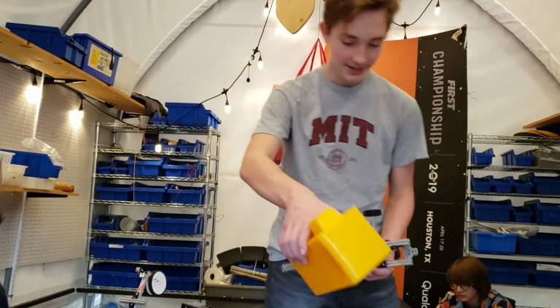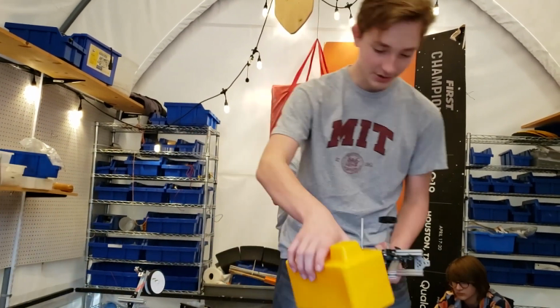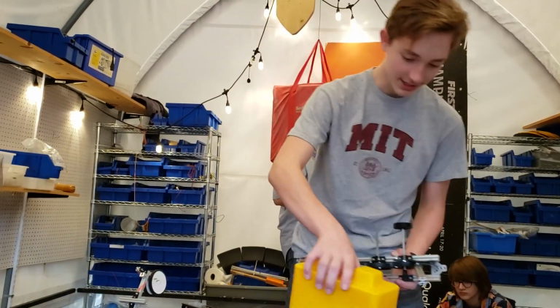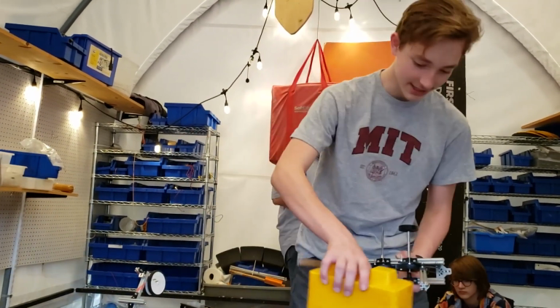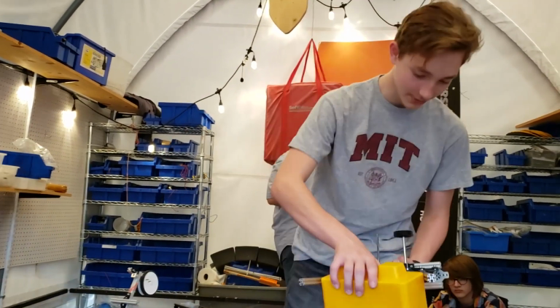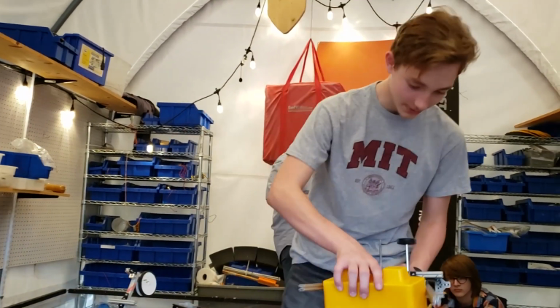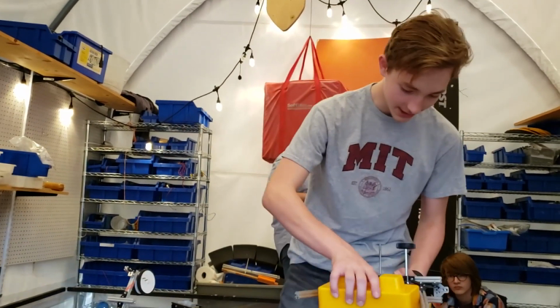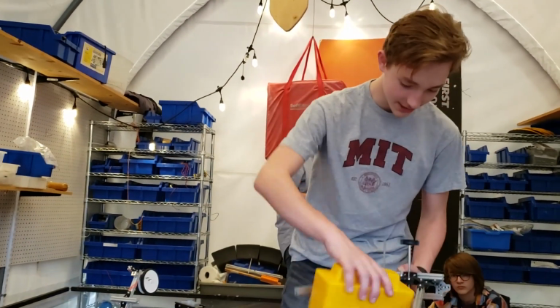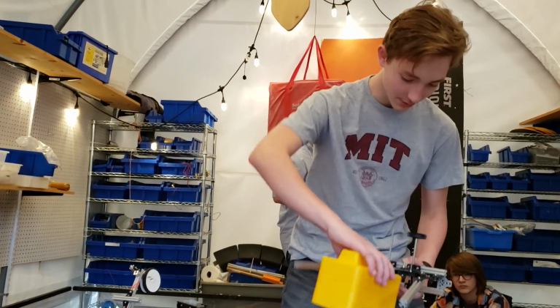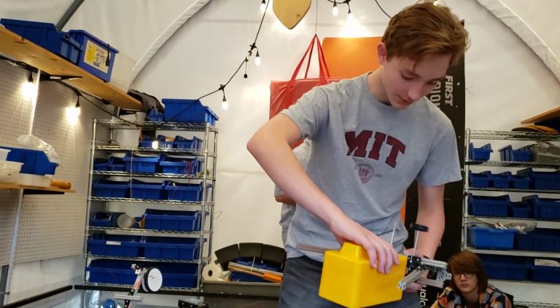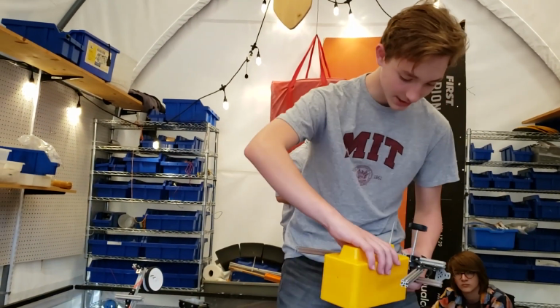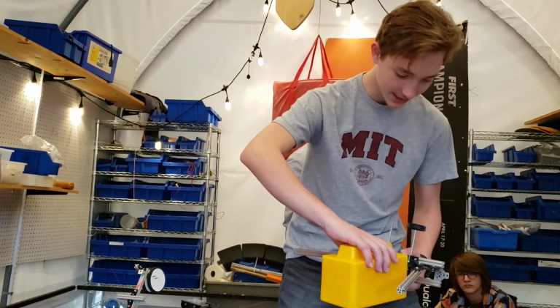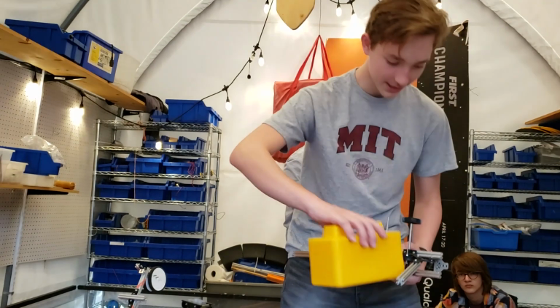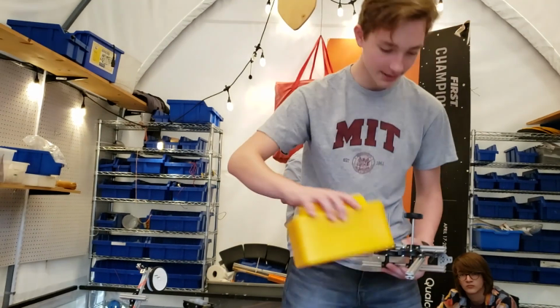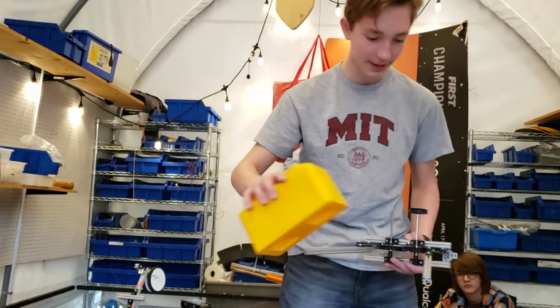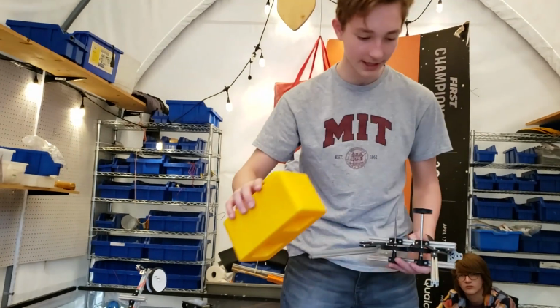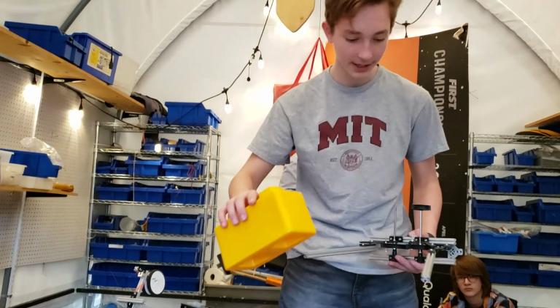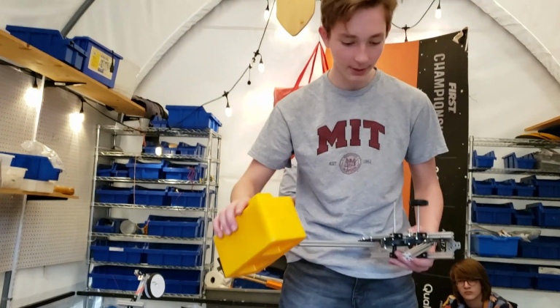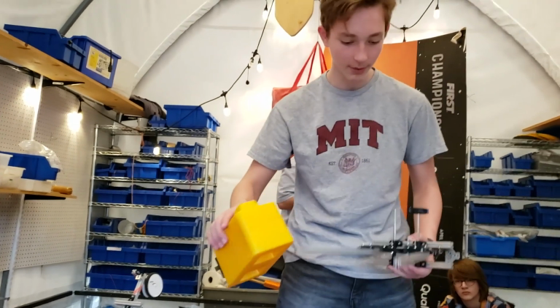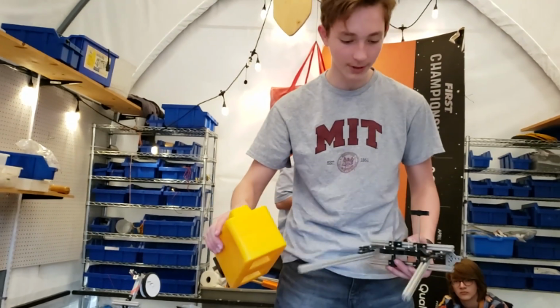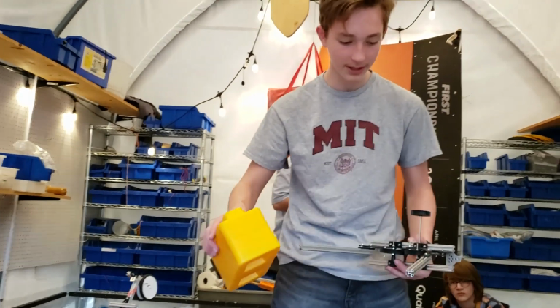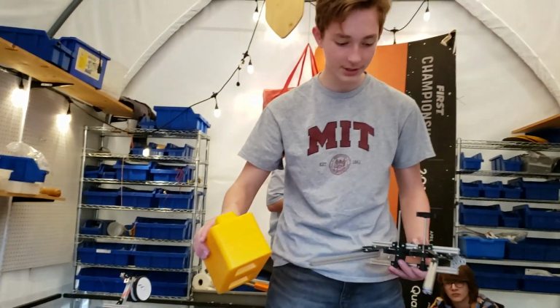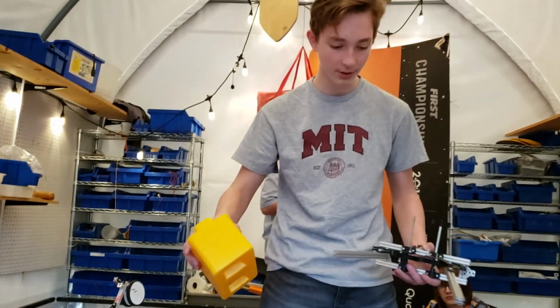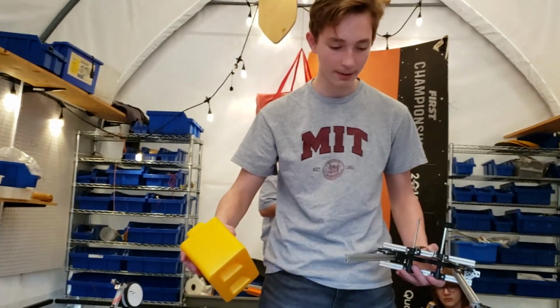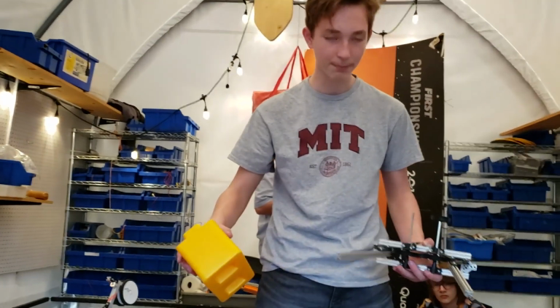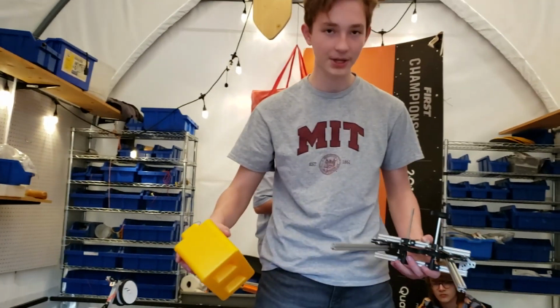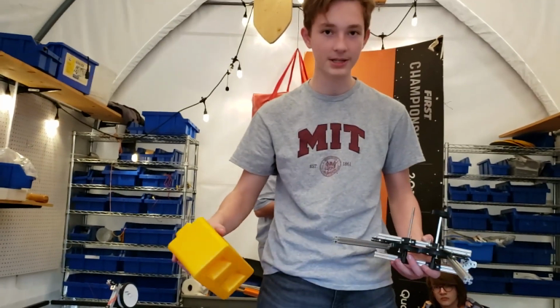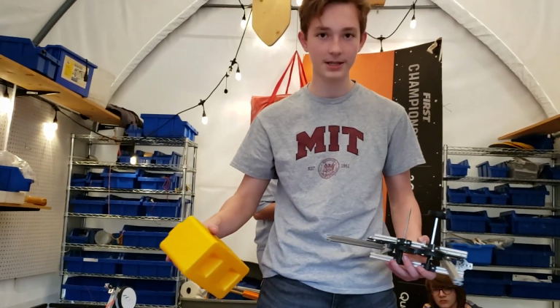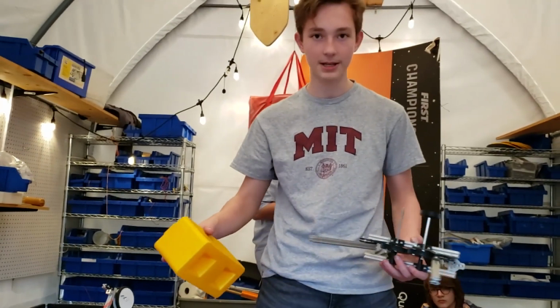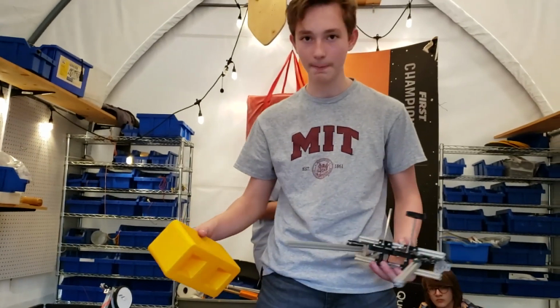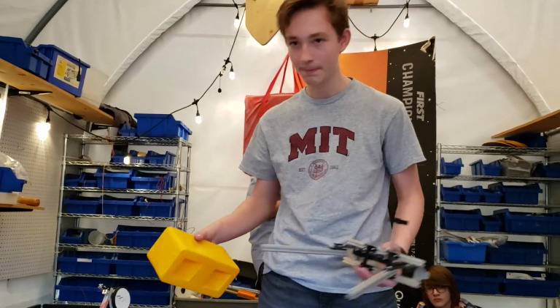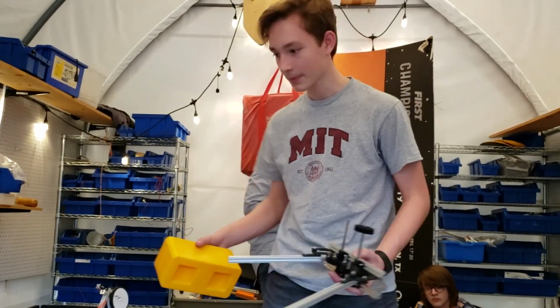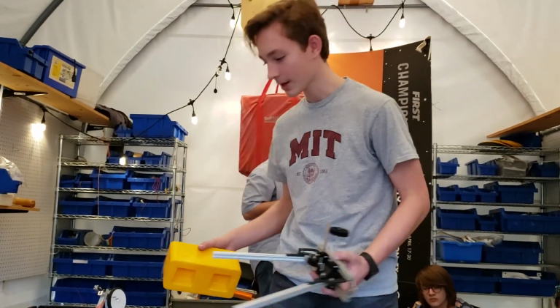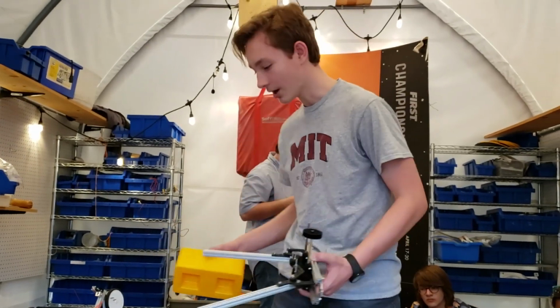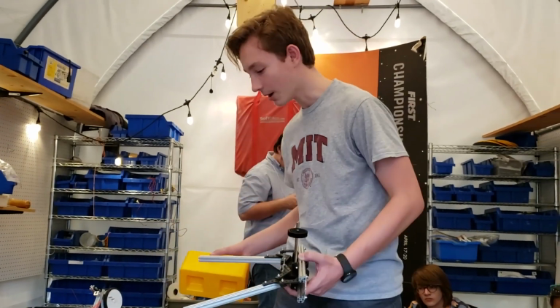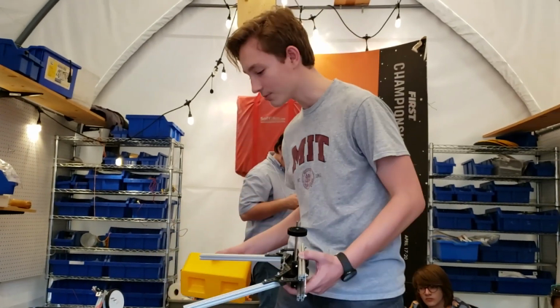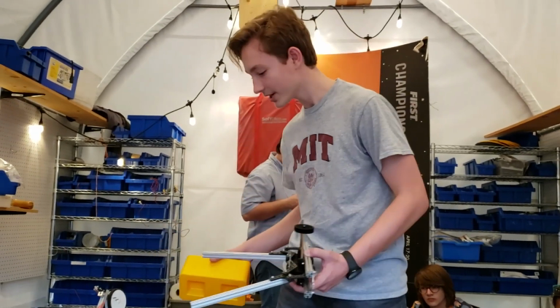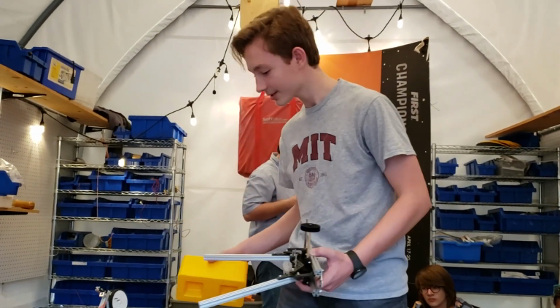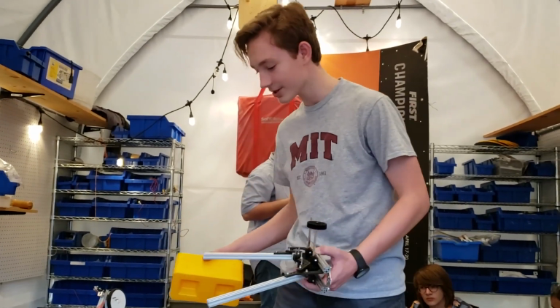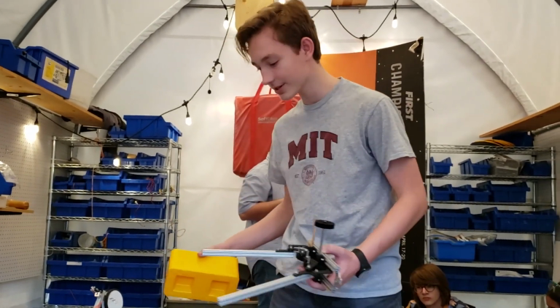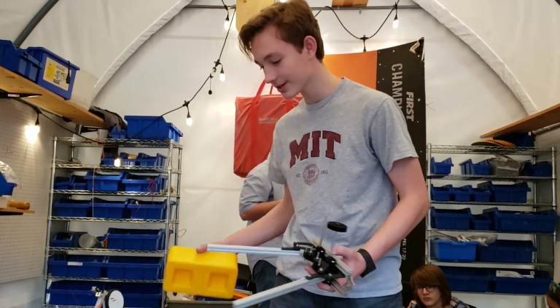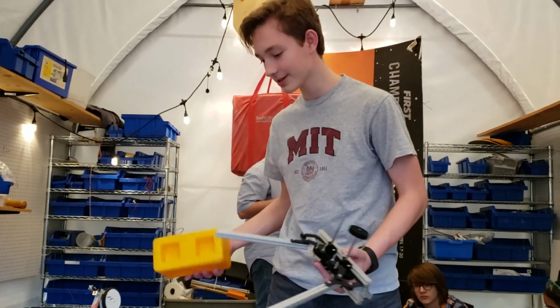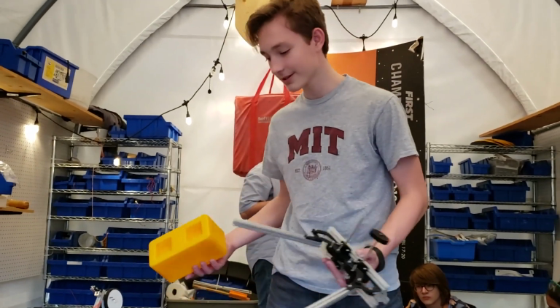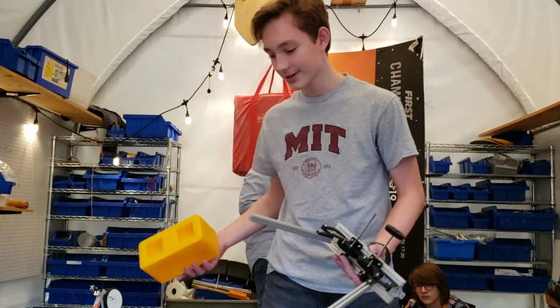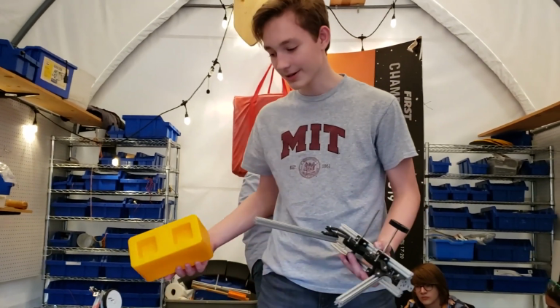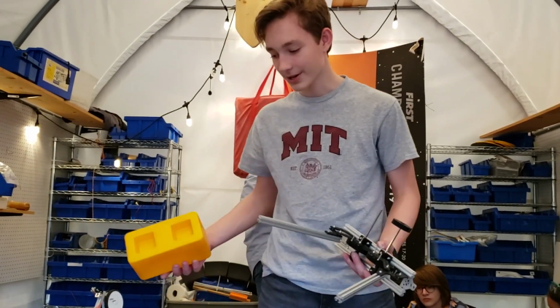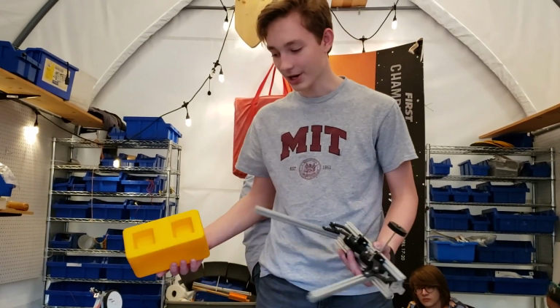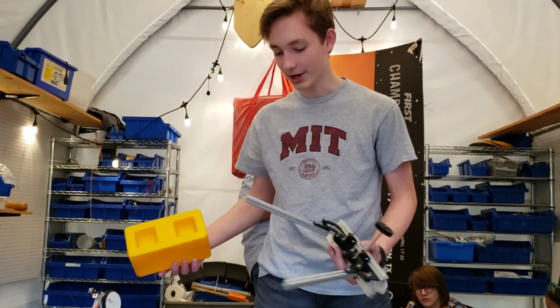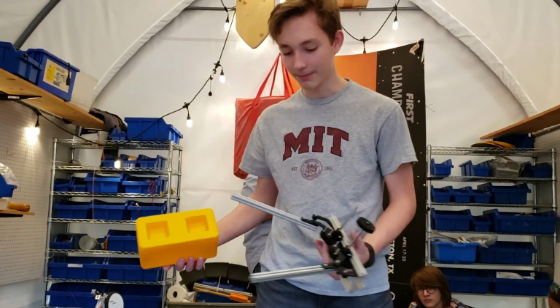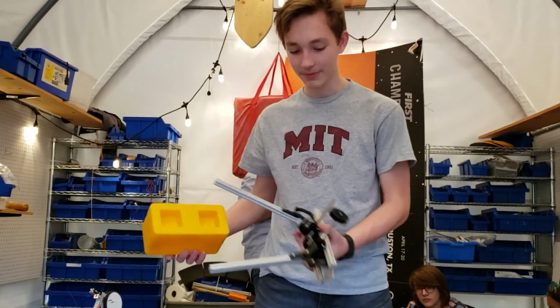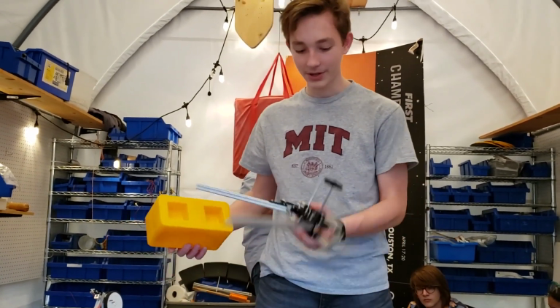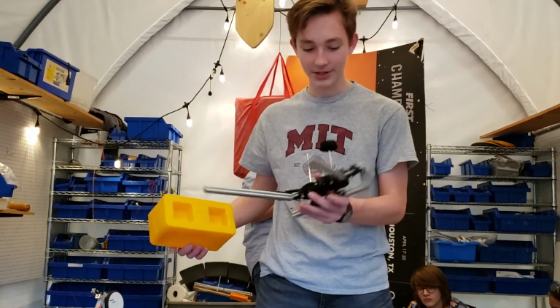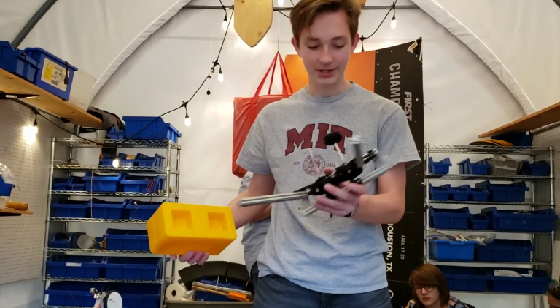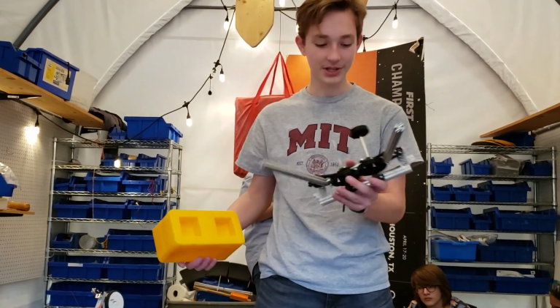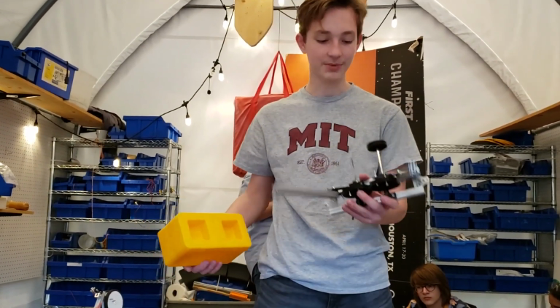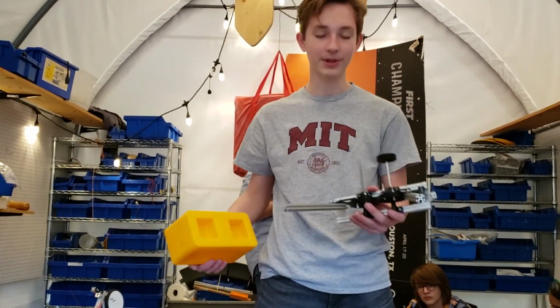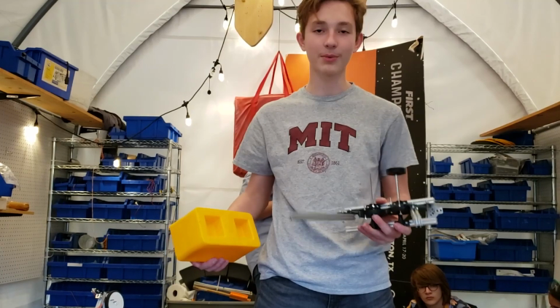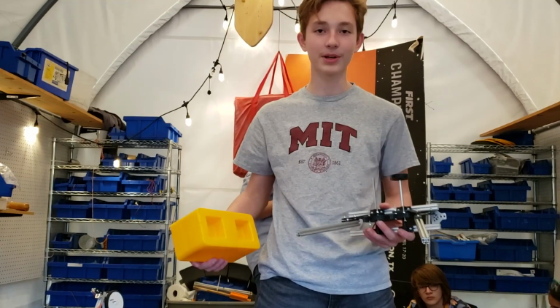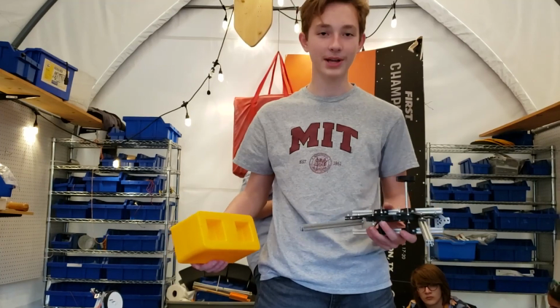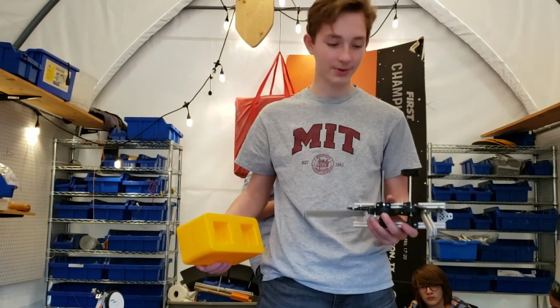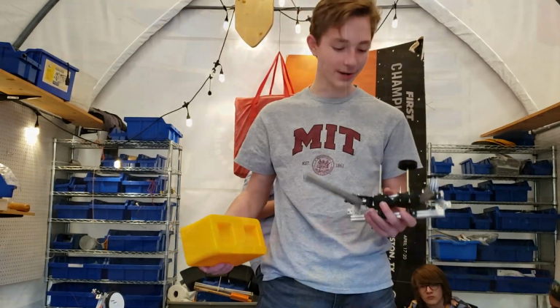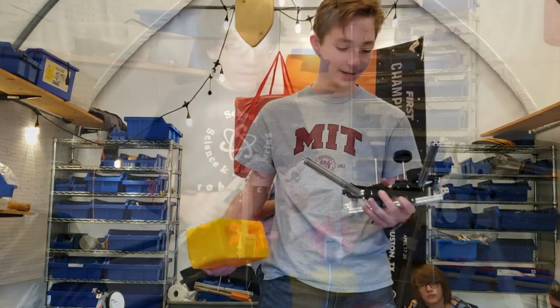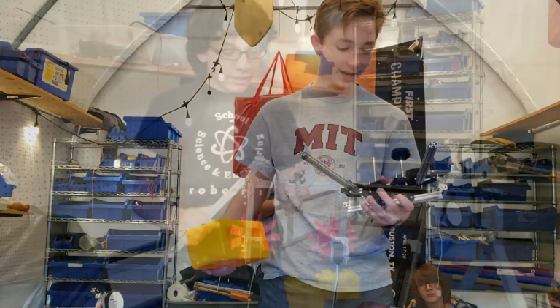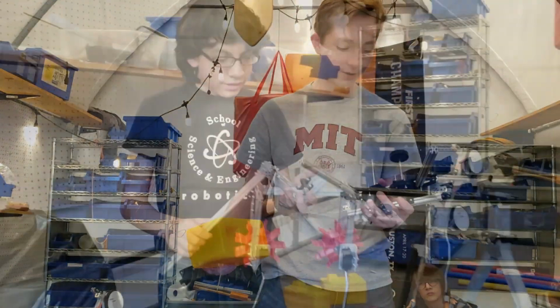It does either this or this, depending on how we wanted to place the object. It doesn't really work that great now.